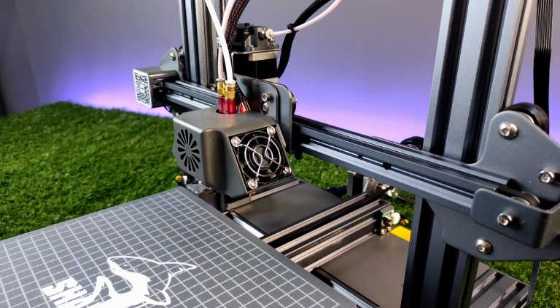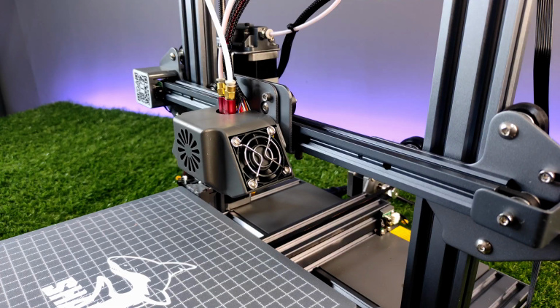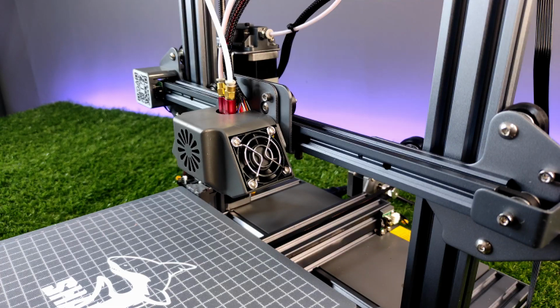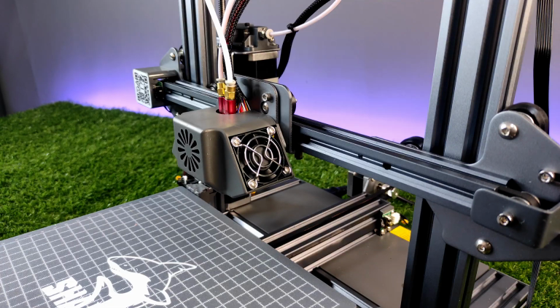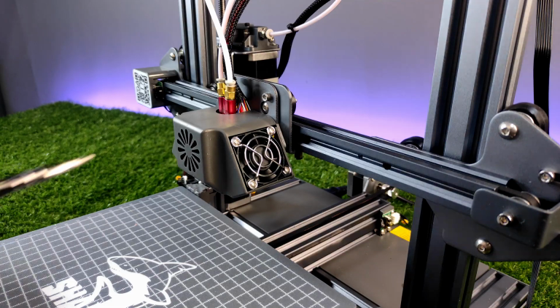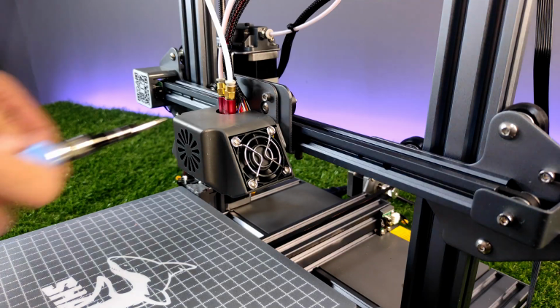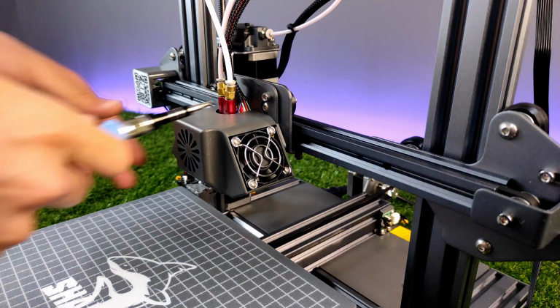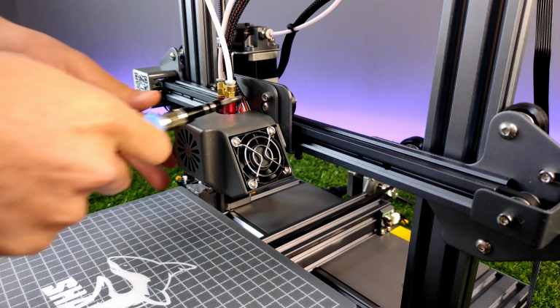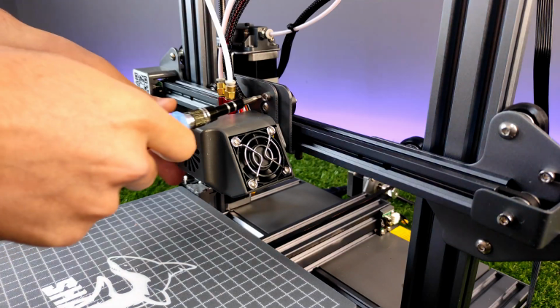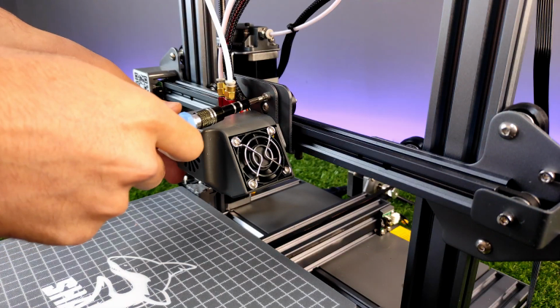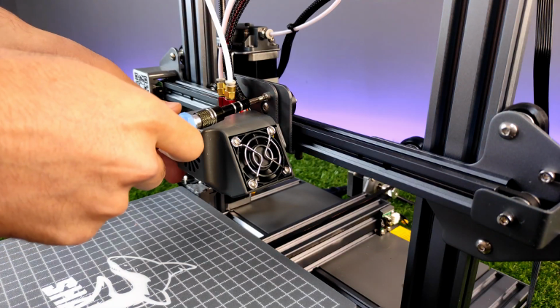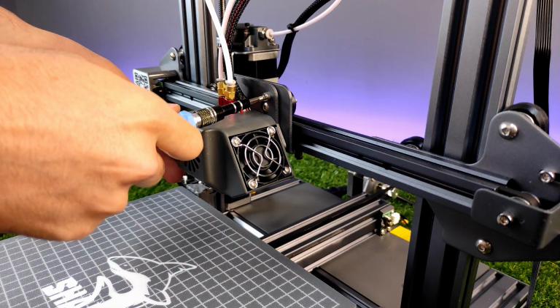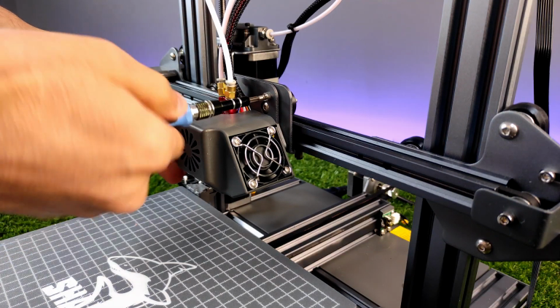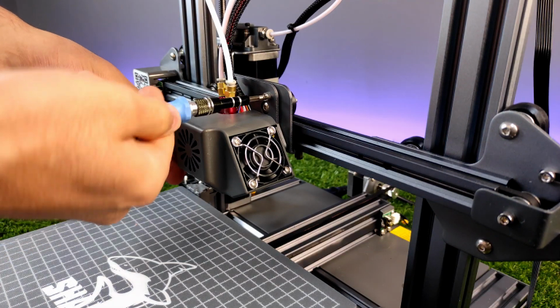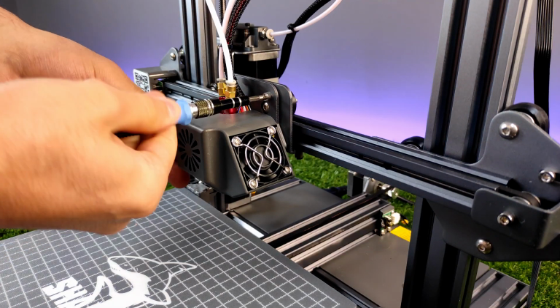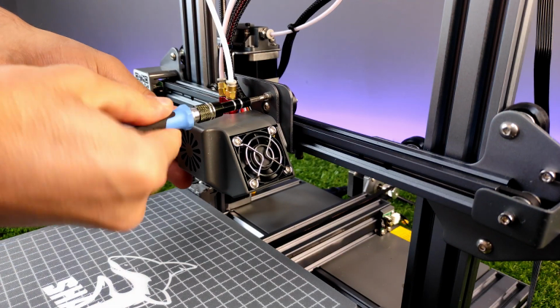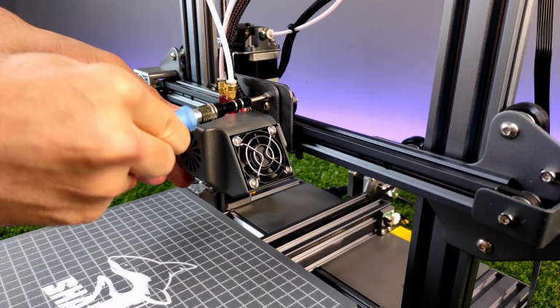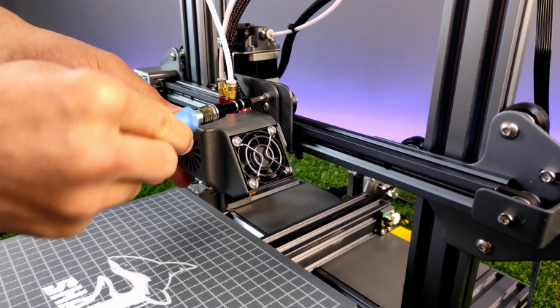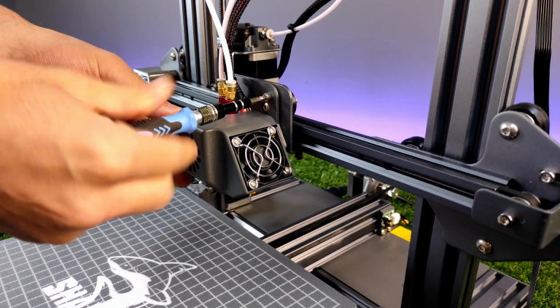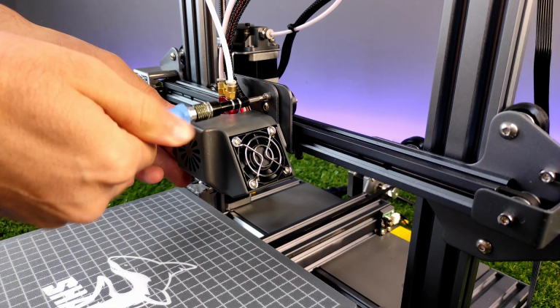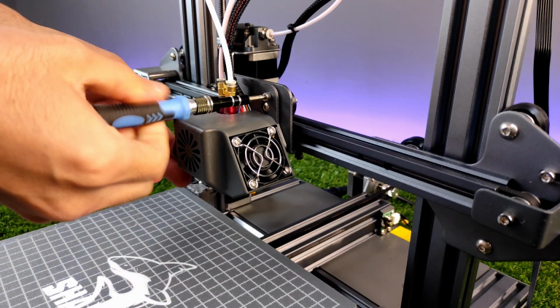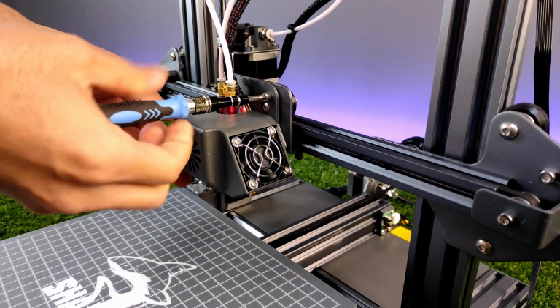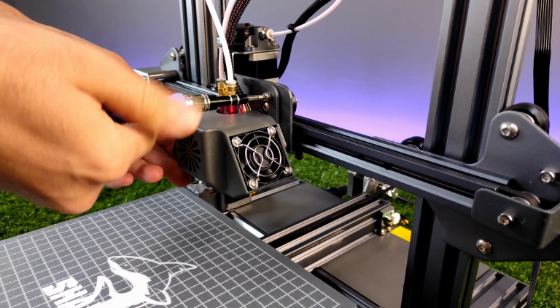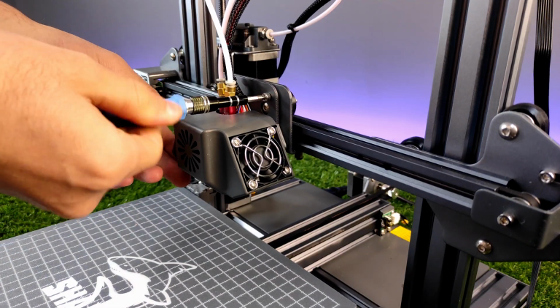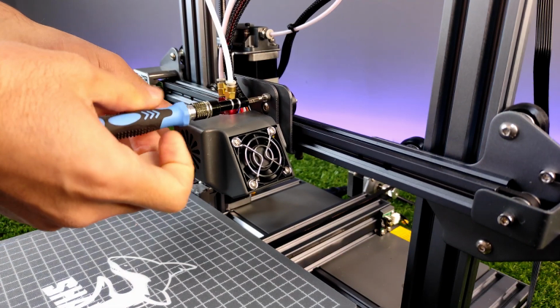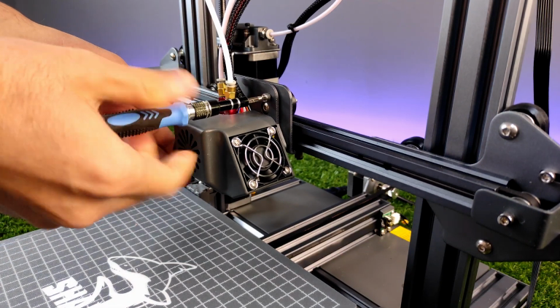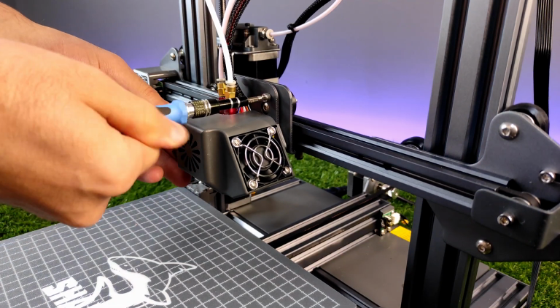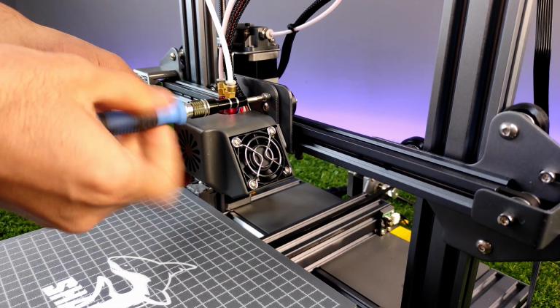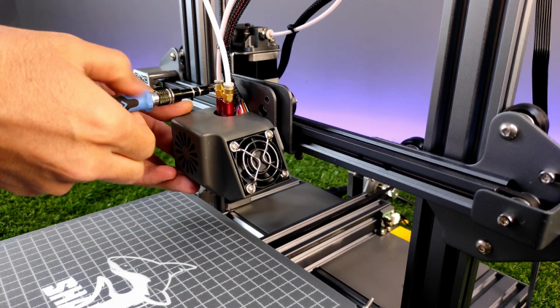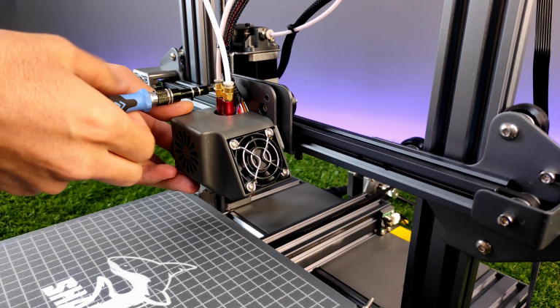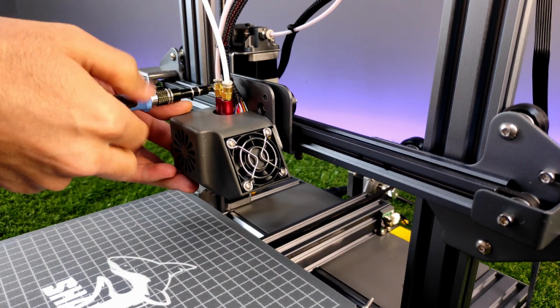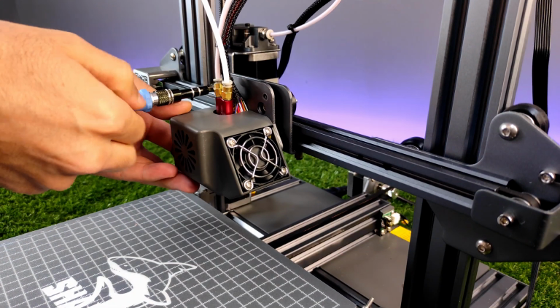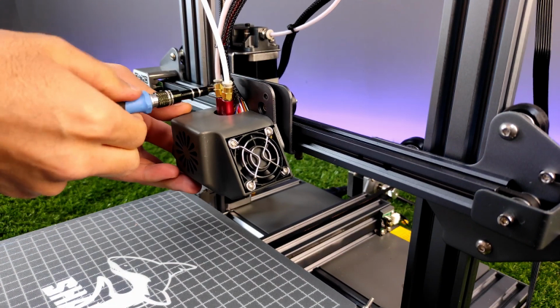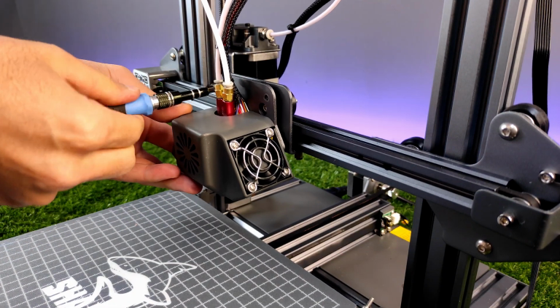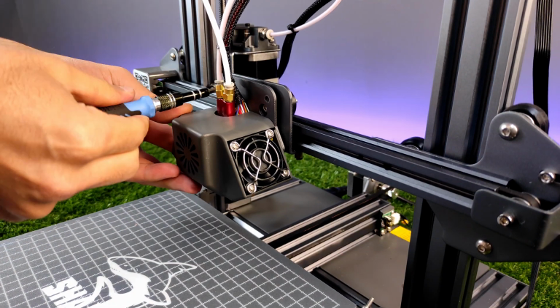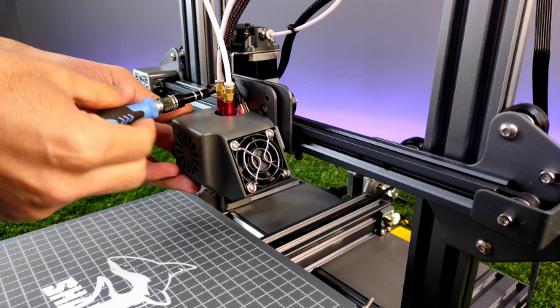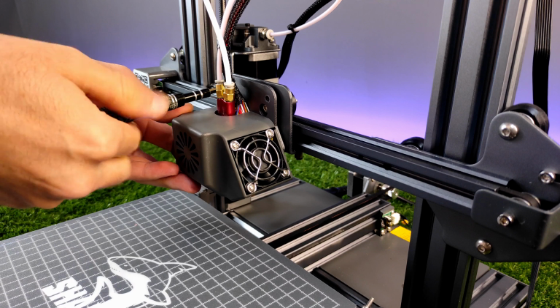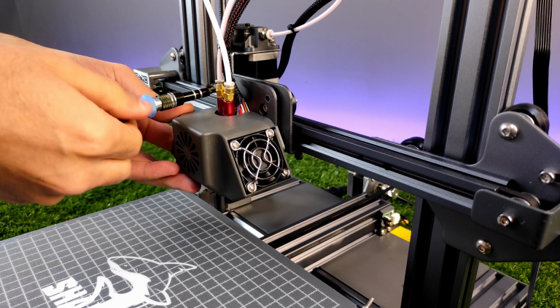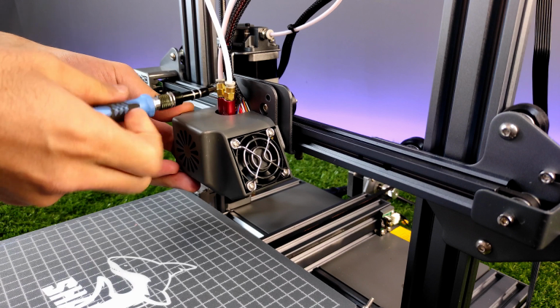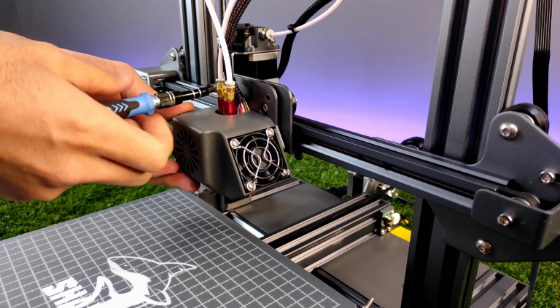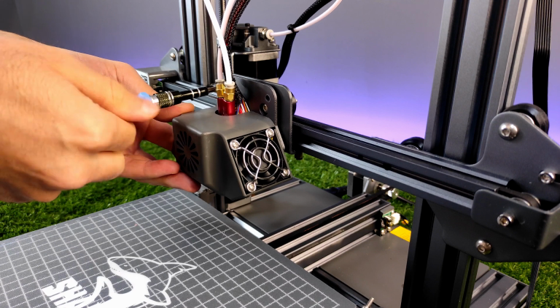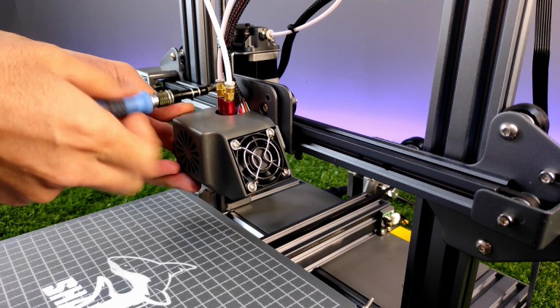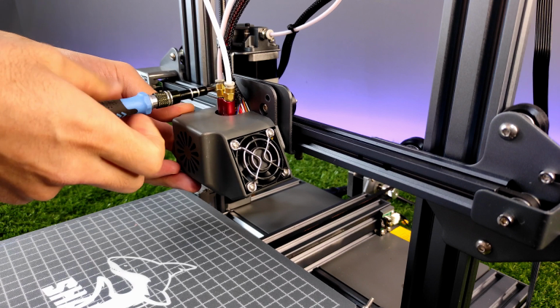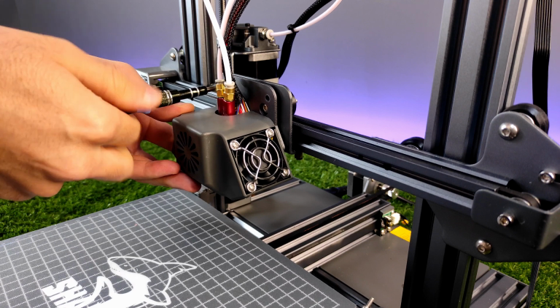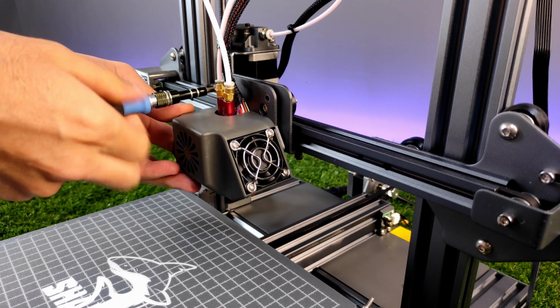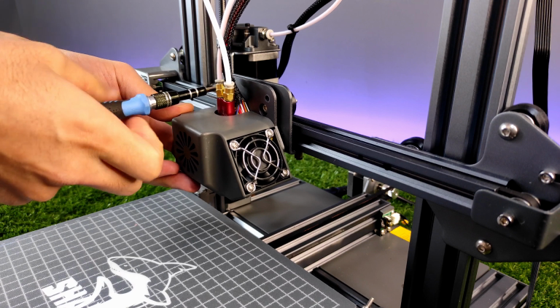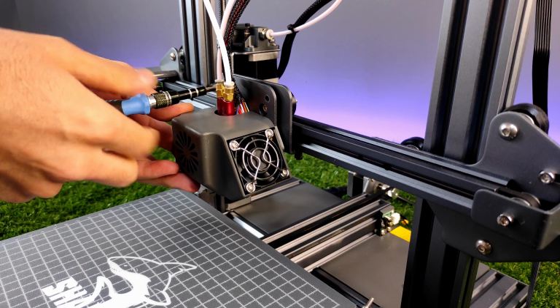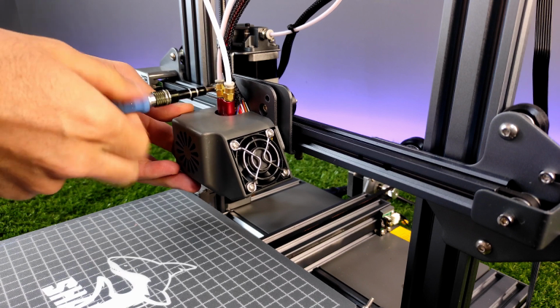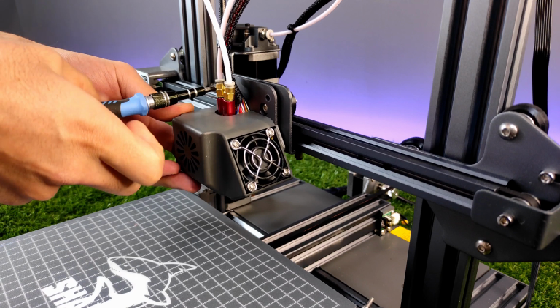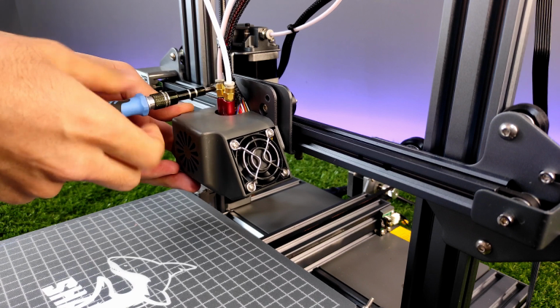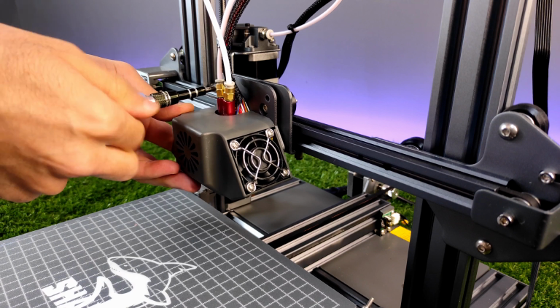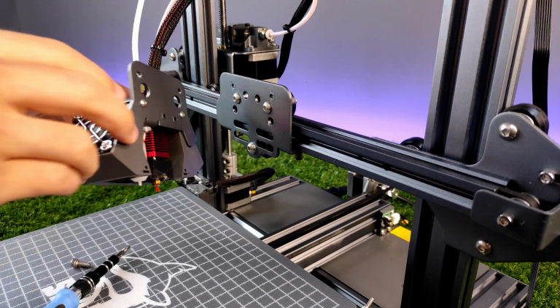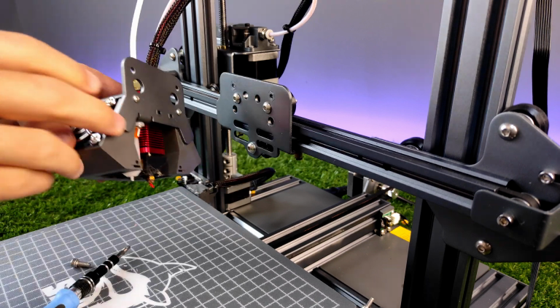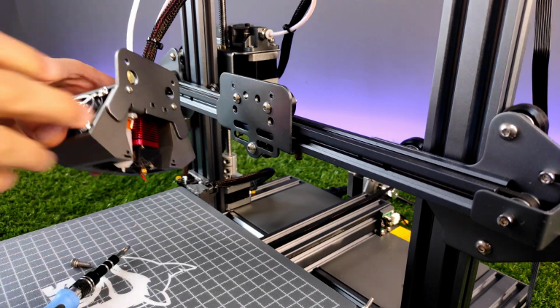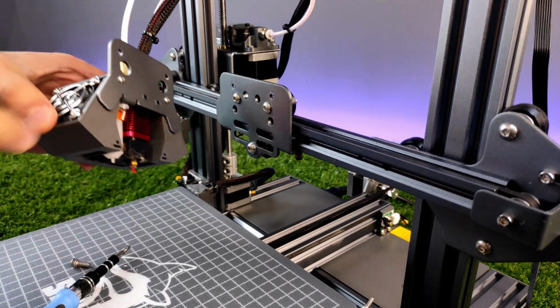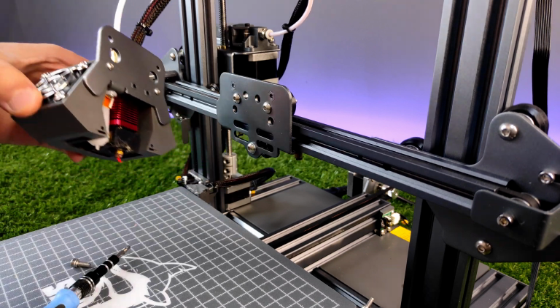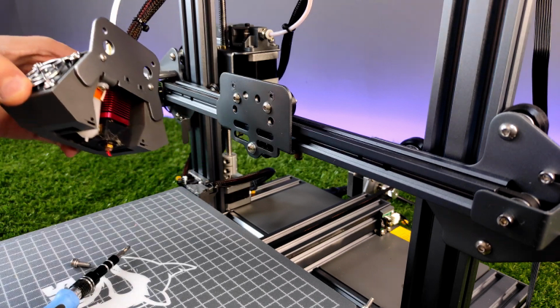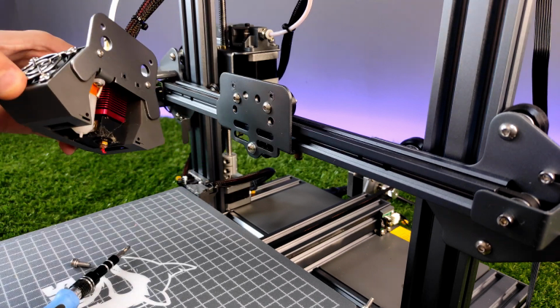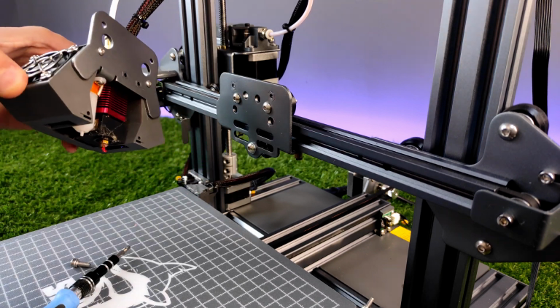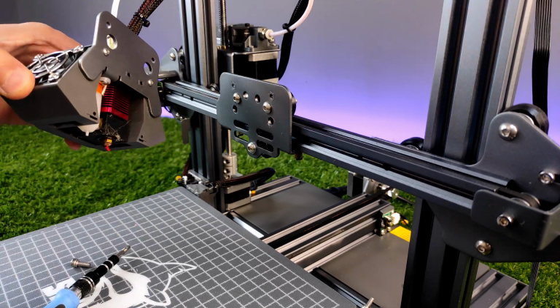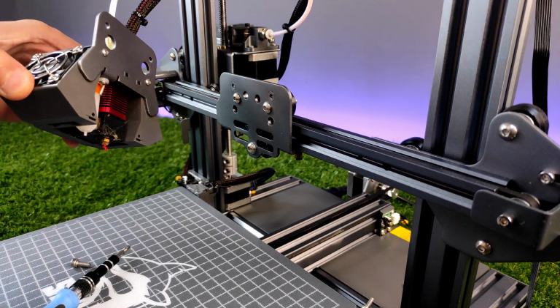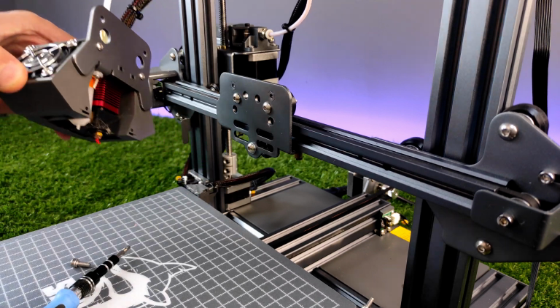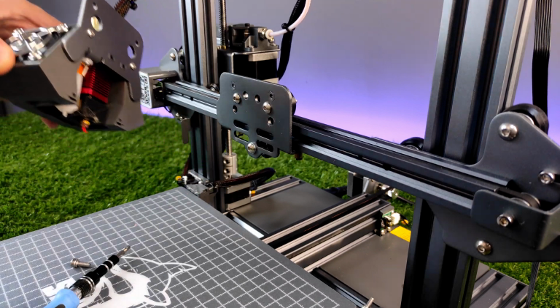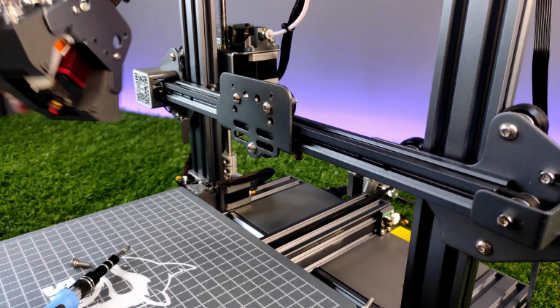Now, finally, we will test the laser engraver kit. We just have to replace it with the hotend and plug the cables.